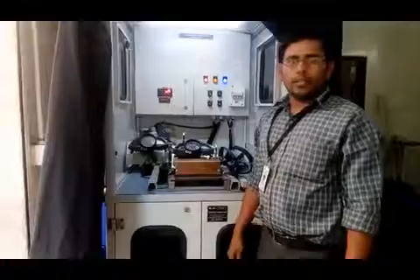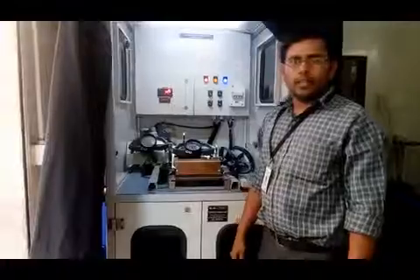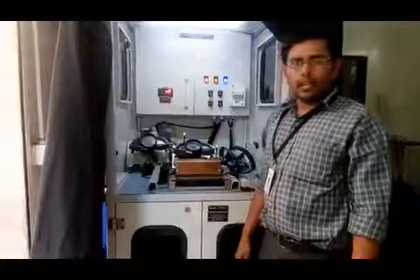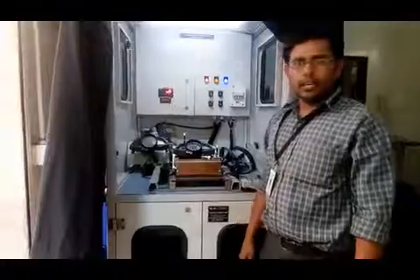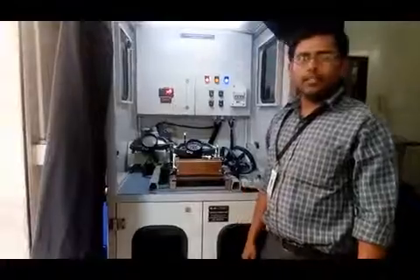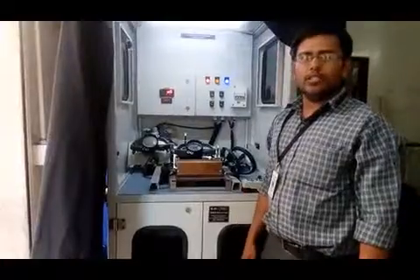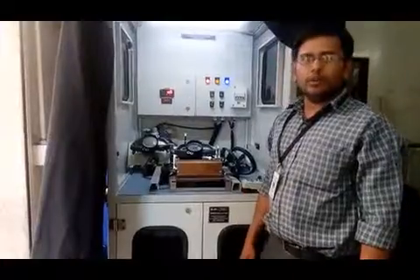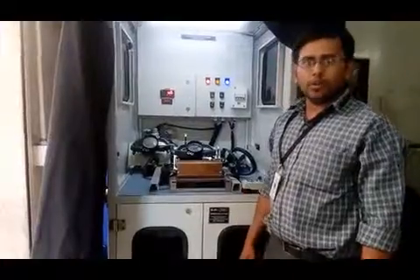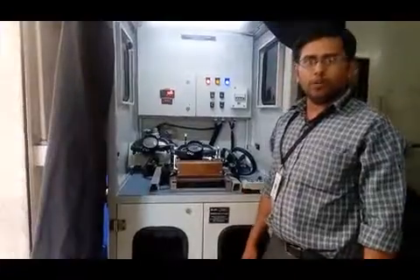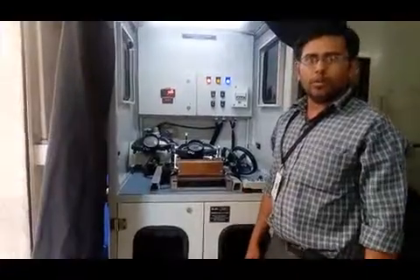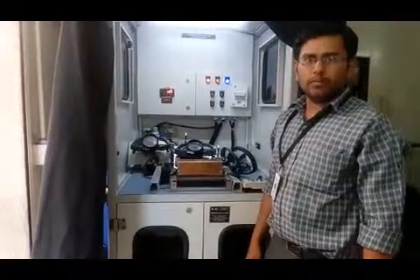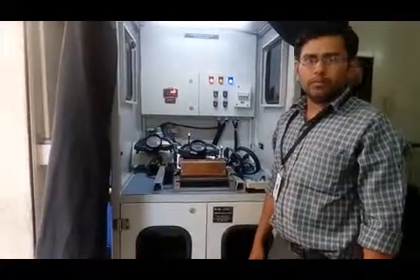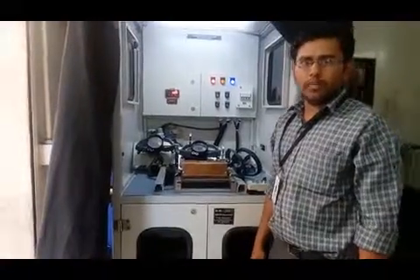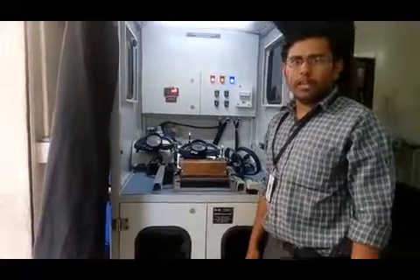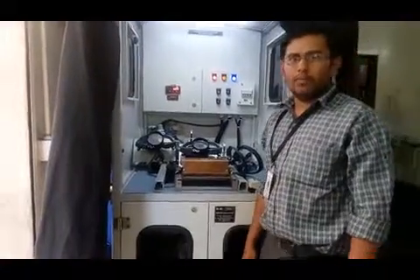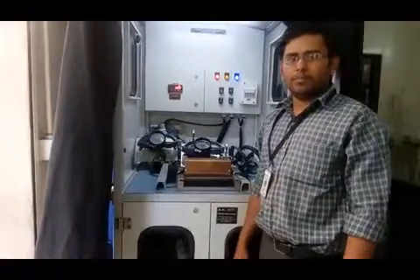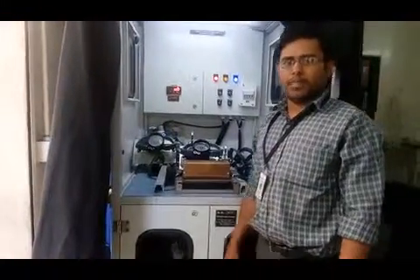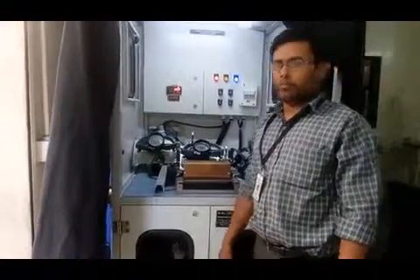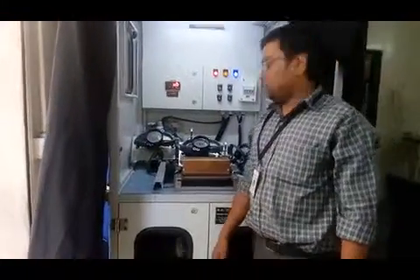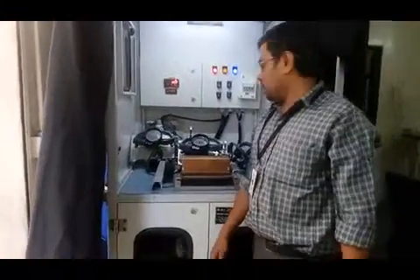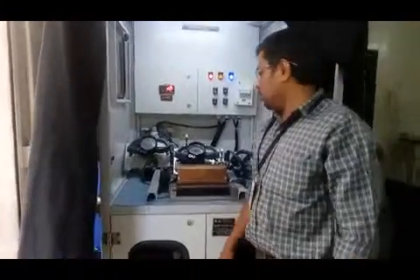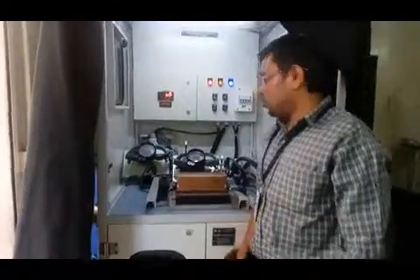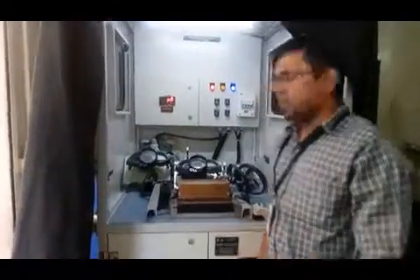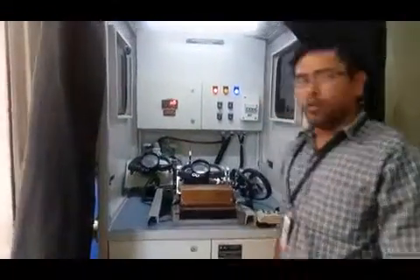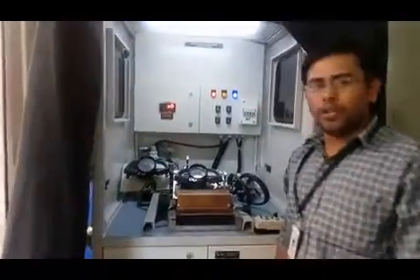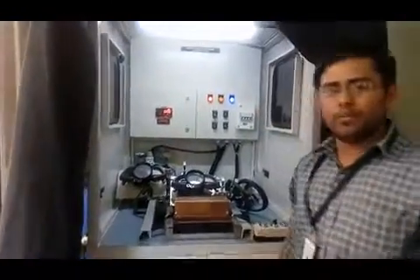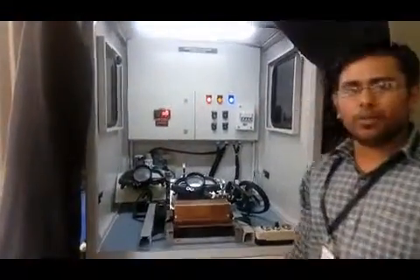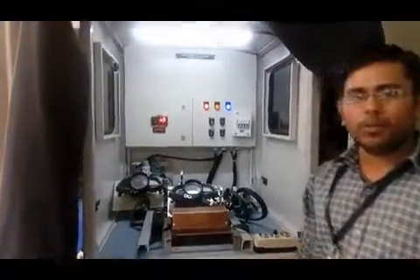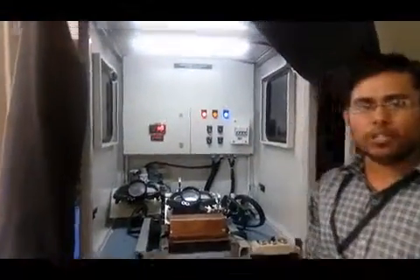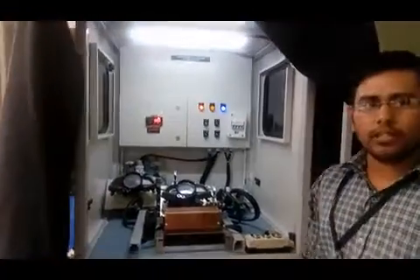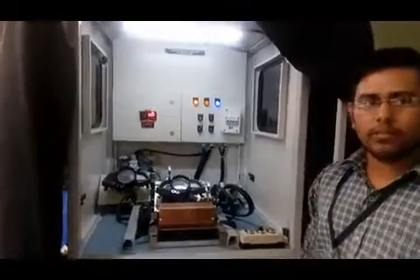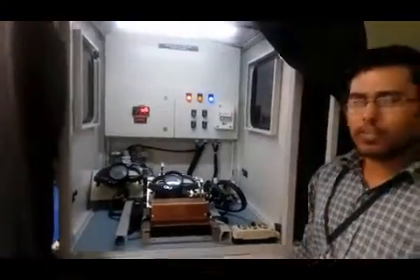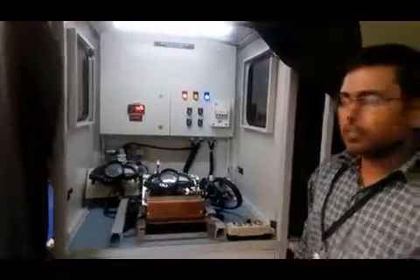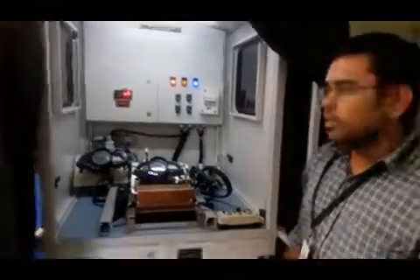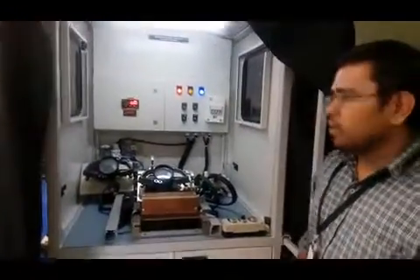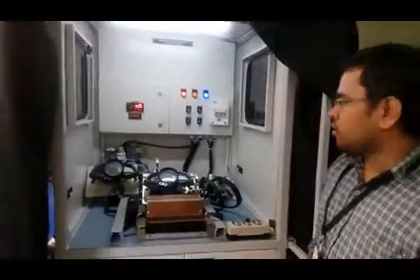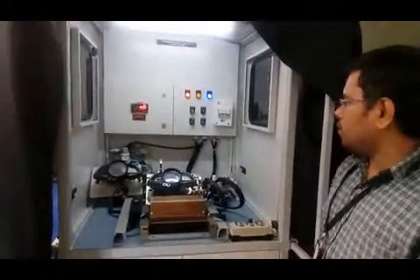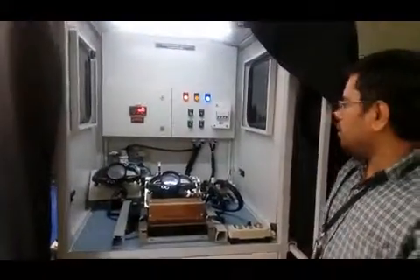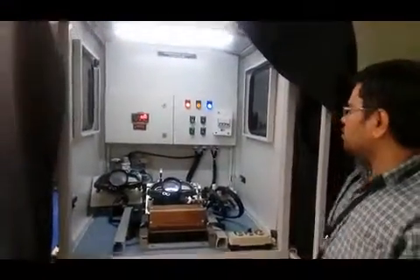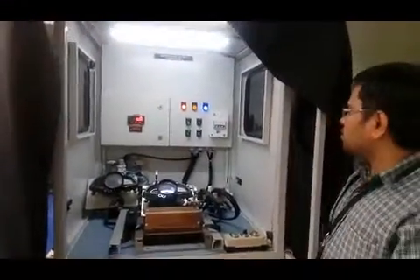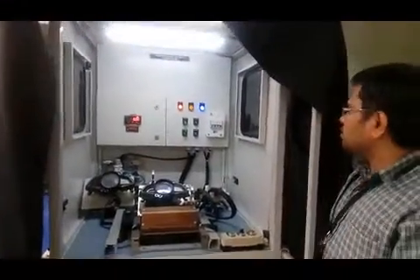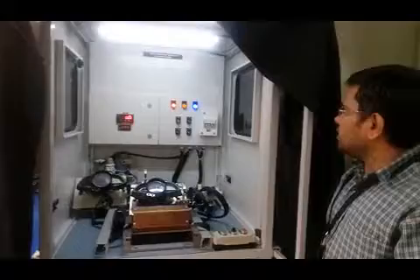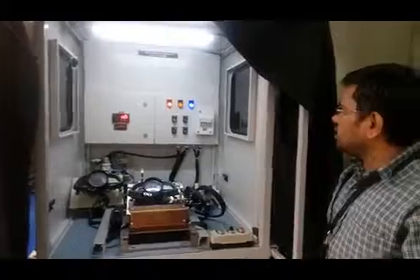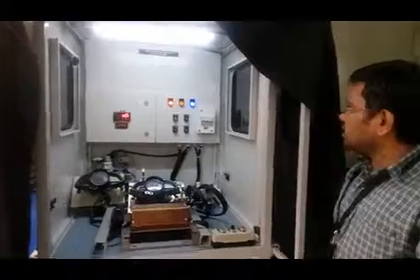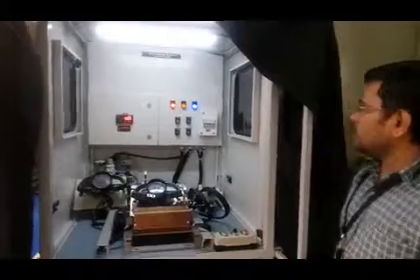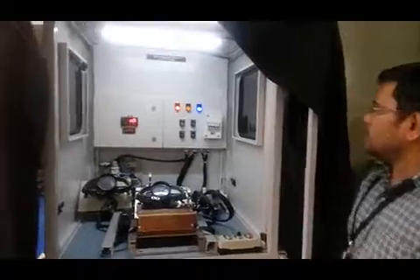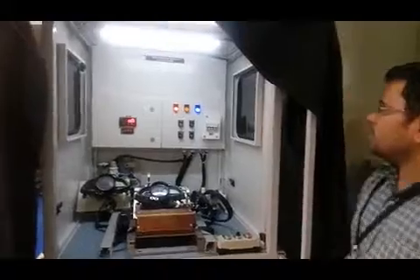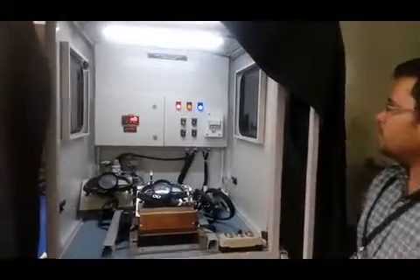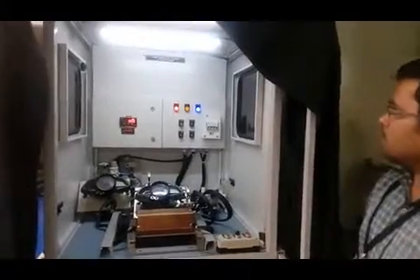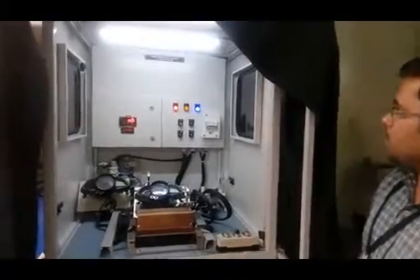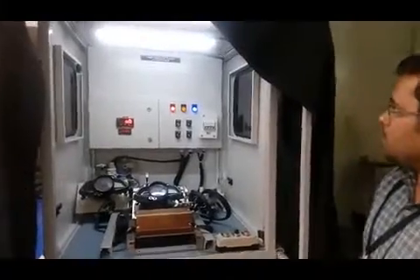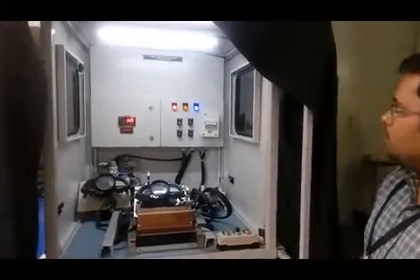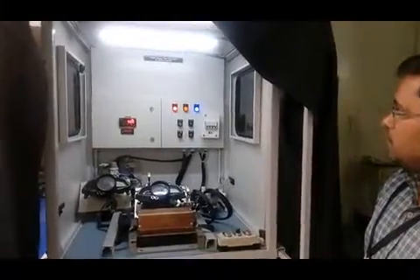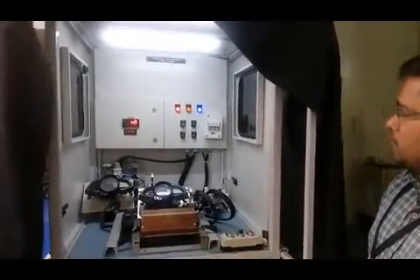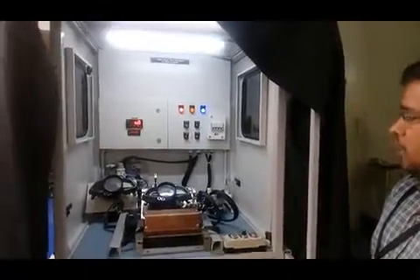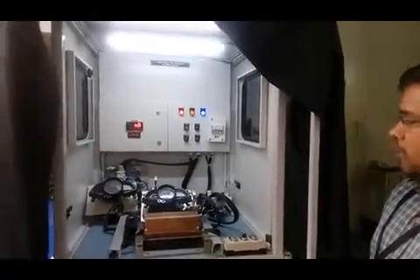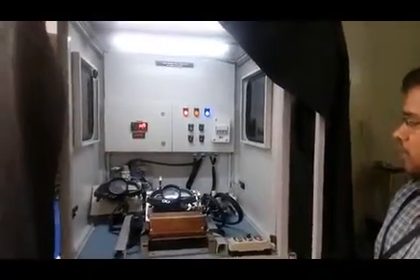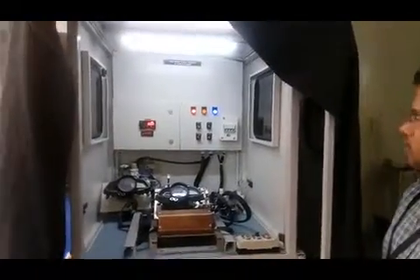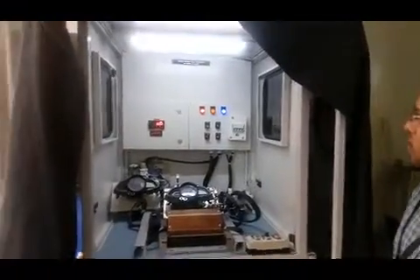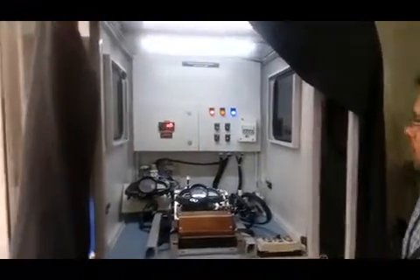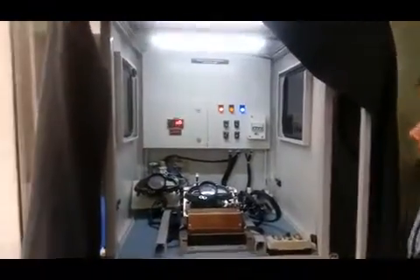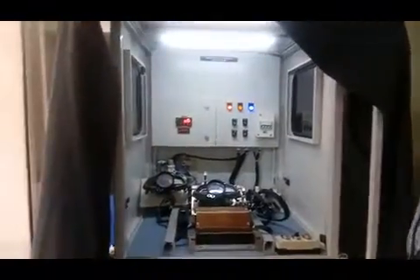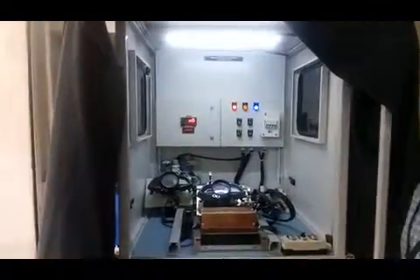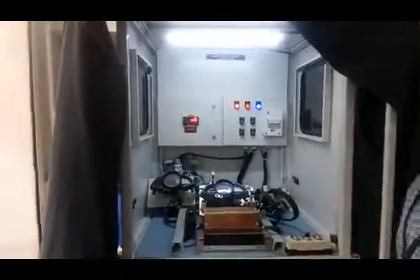Hi, this is Pramod. I am representing Koneim Solution. Koneim Solution designed this machine — the OpenSpark Test Machine.